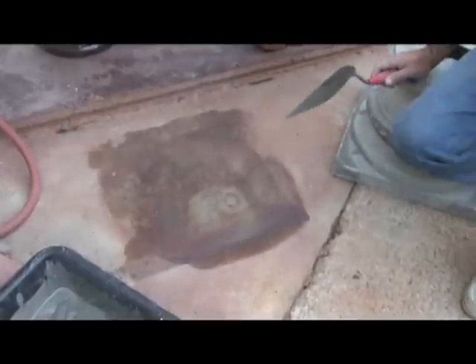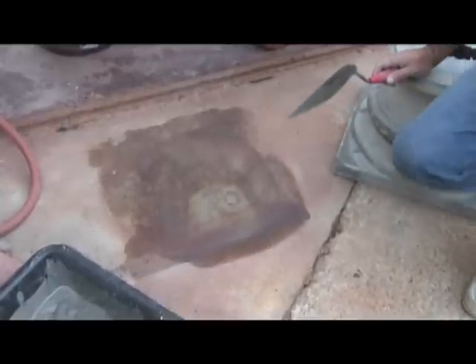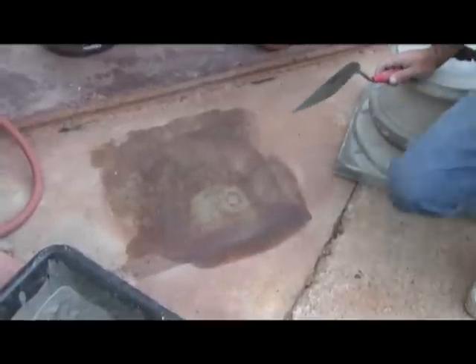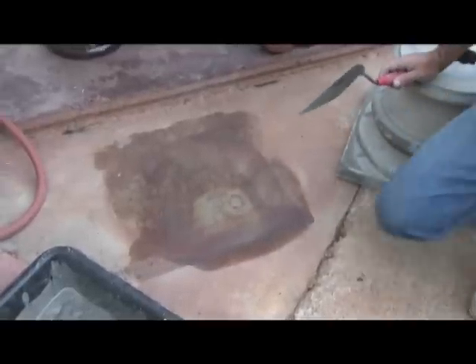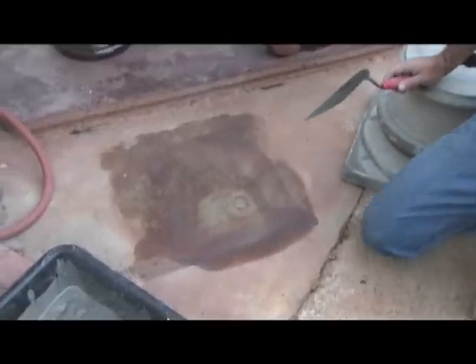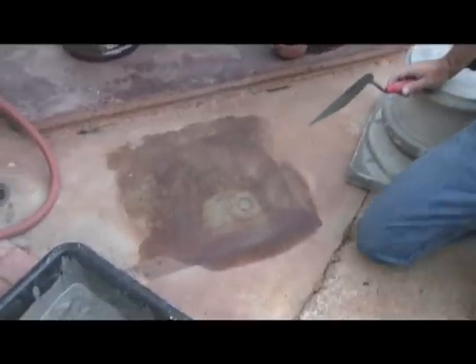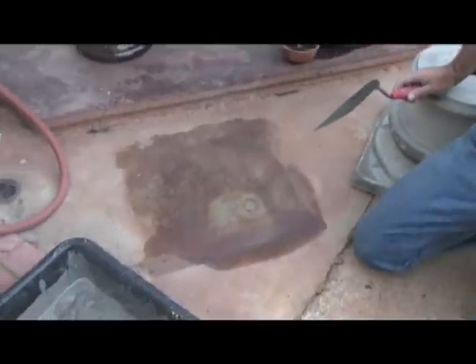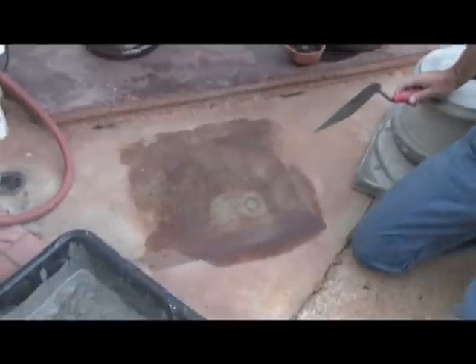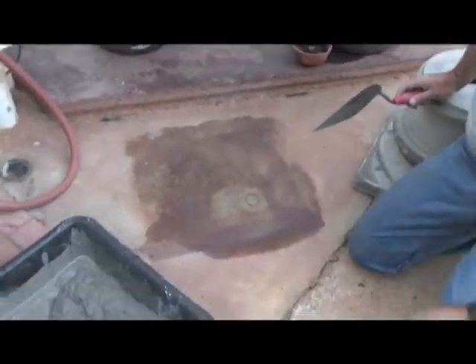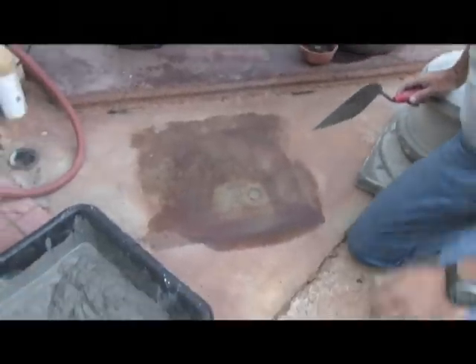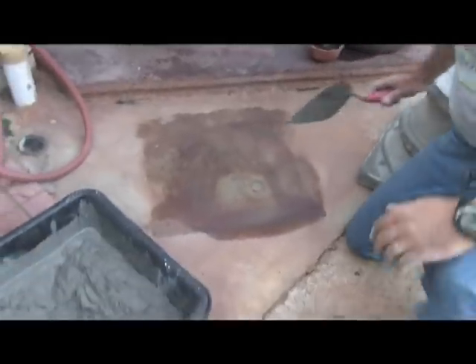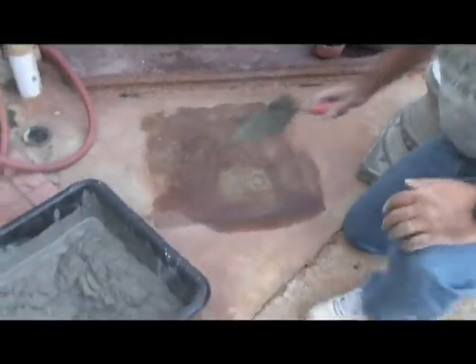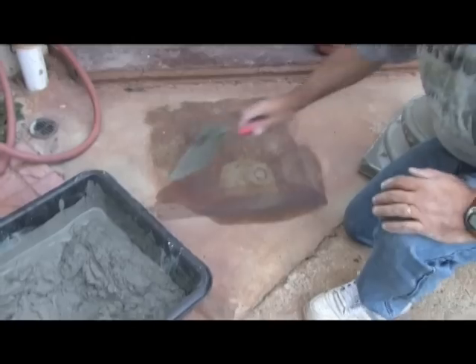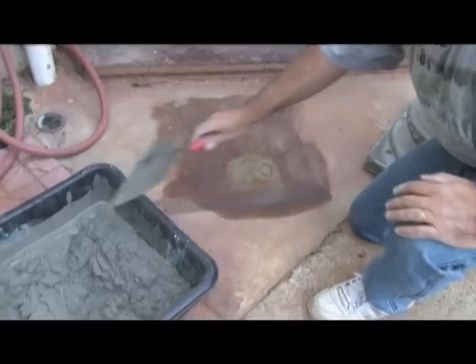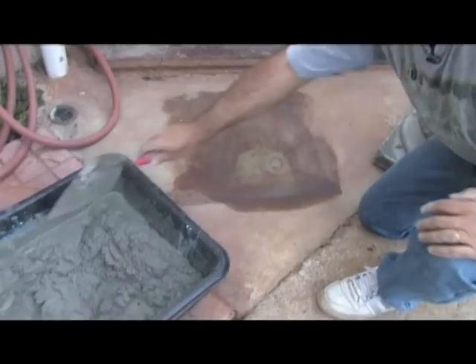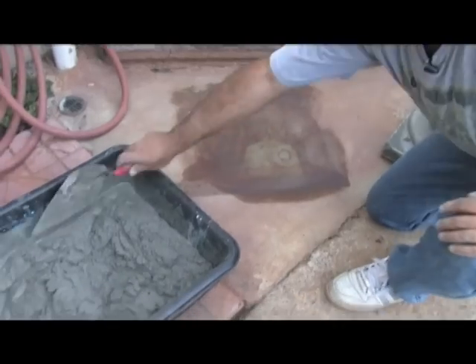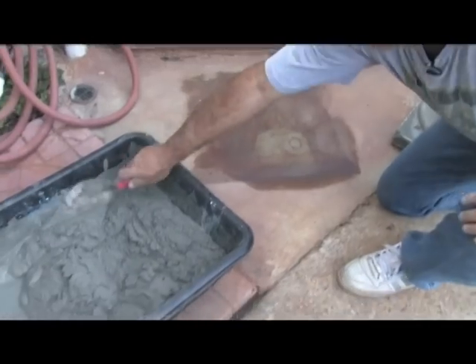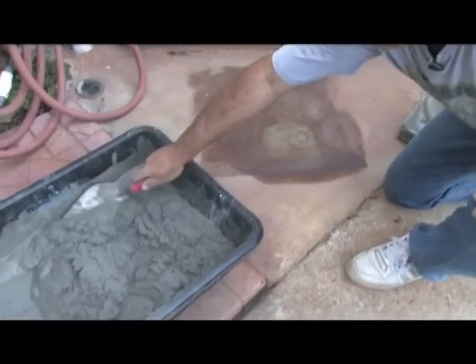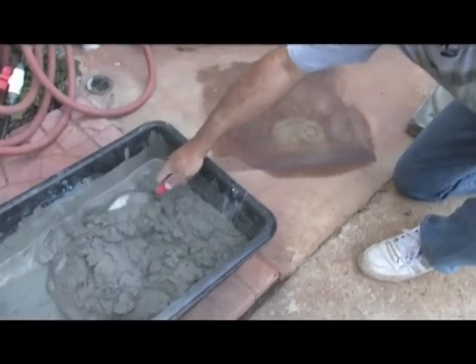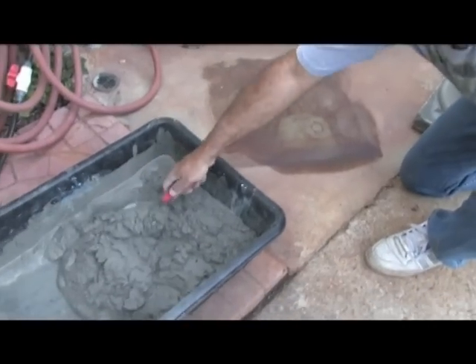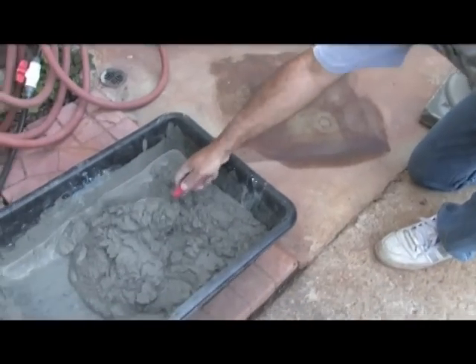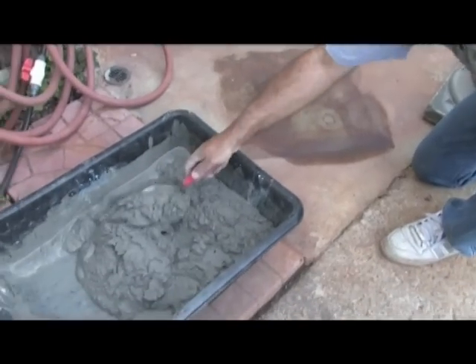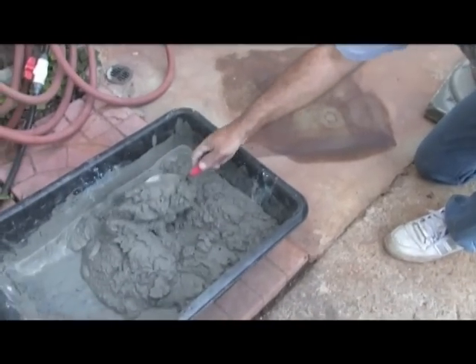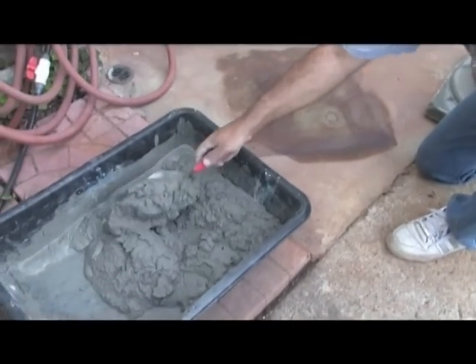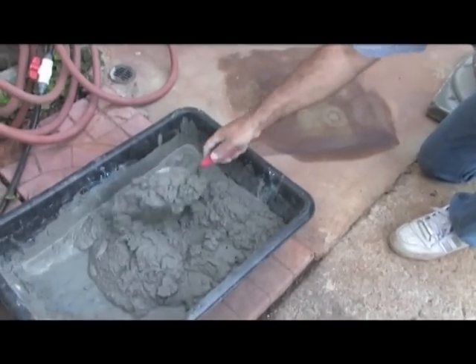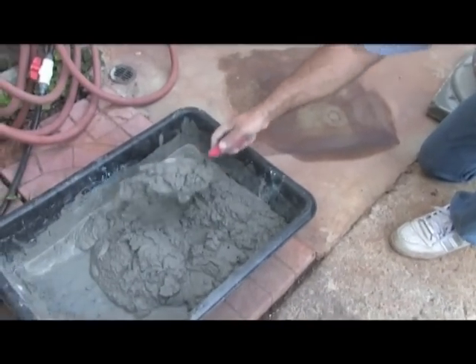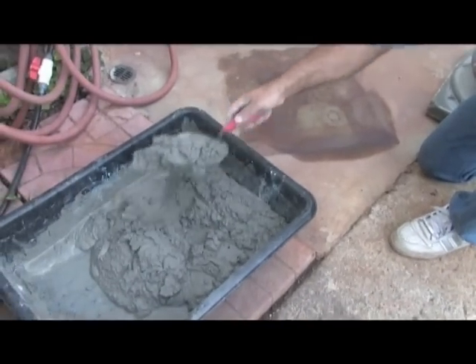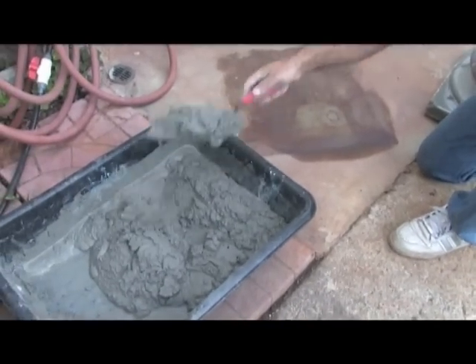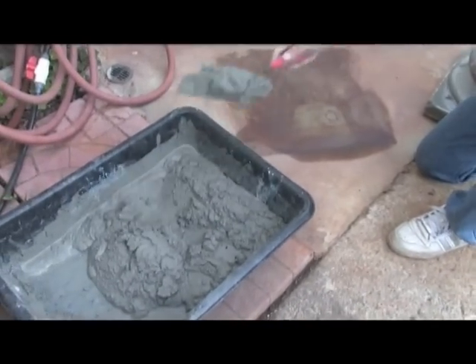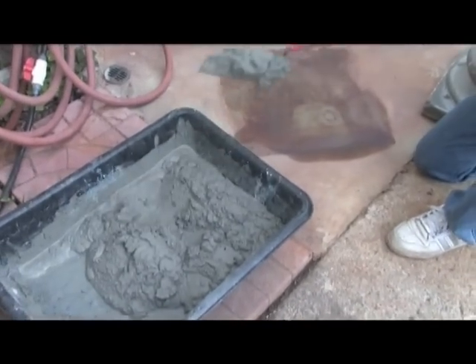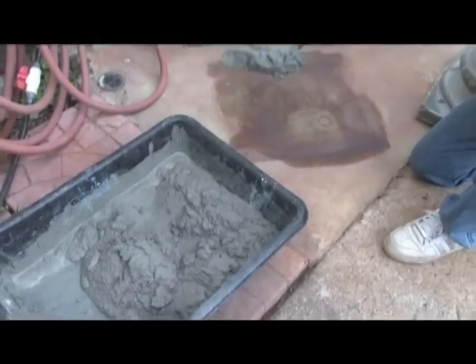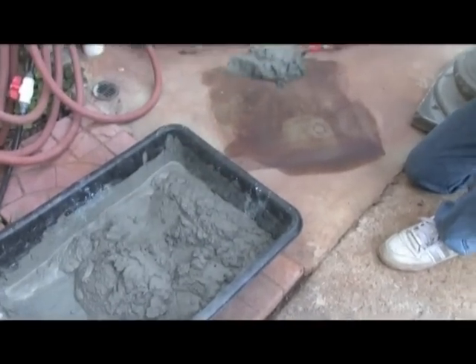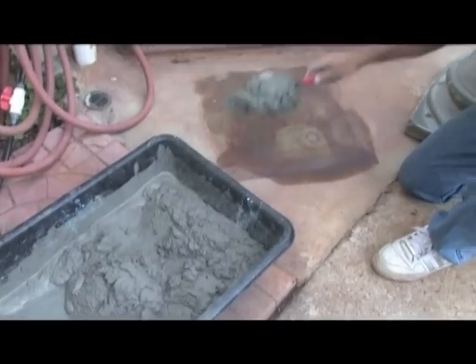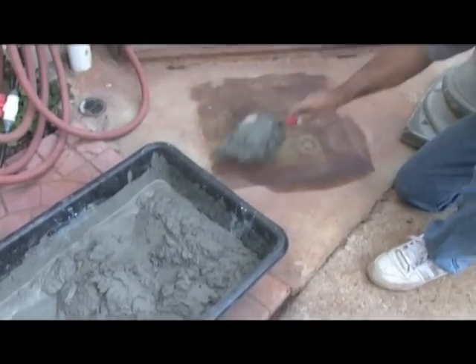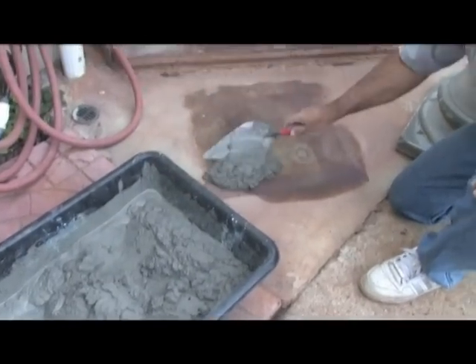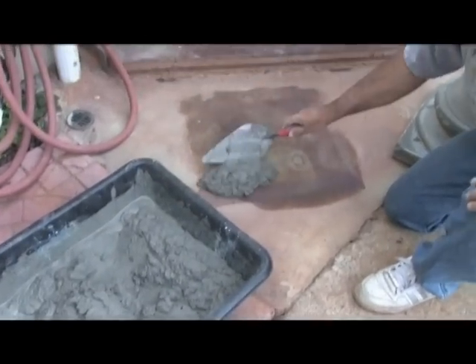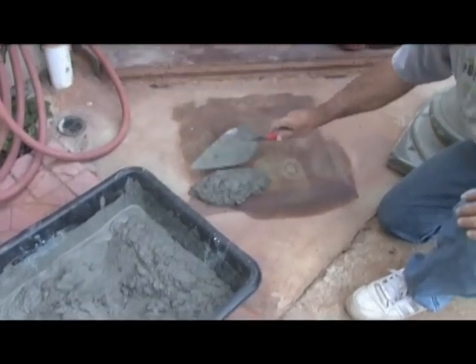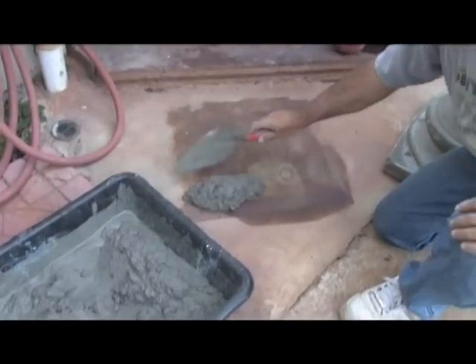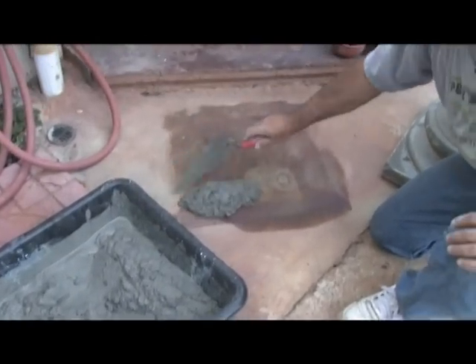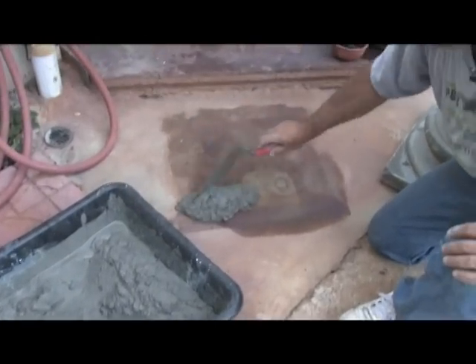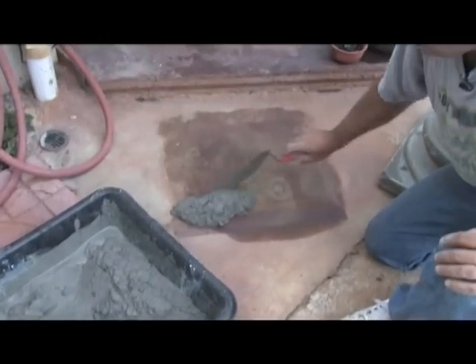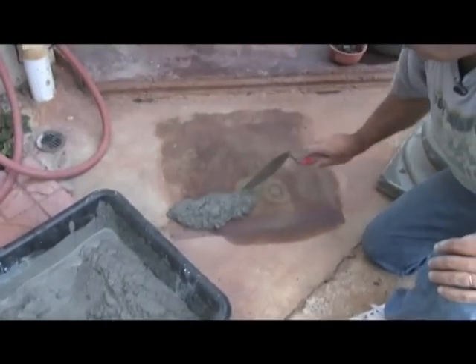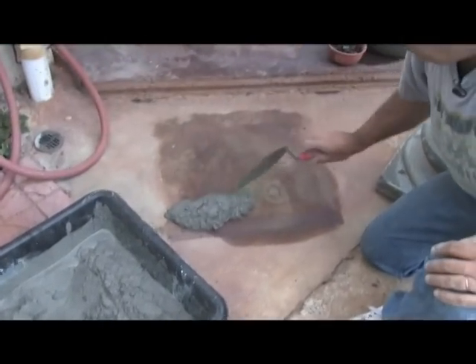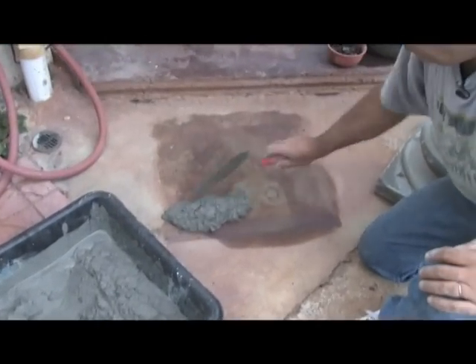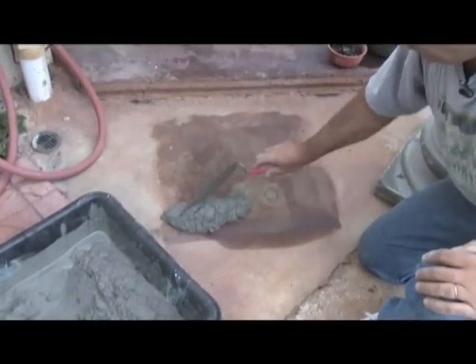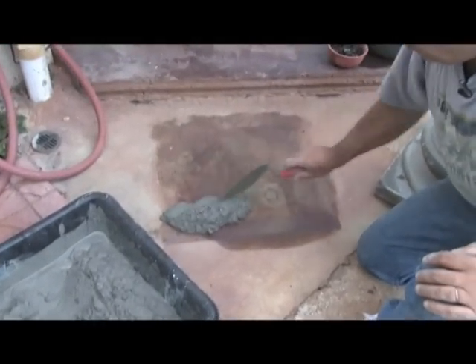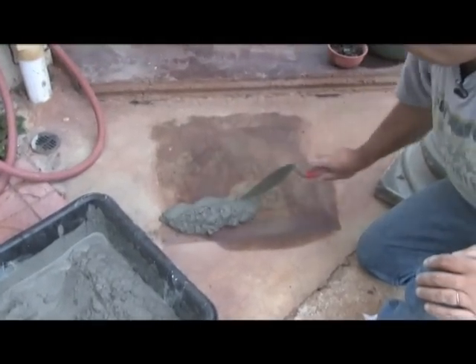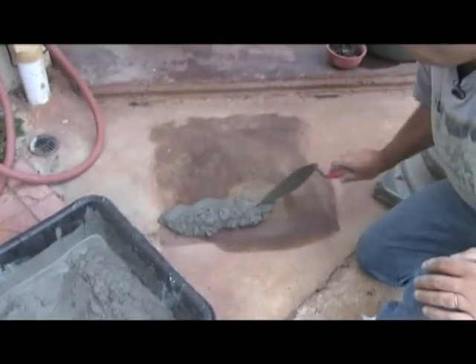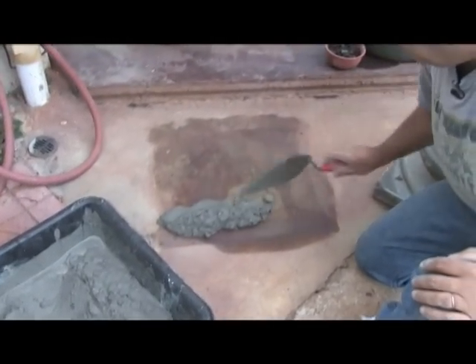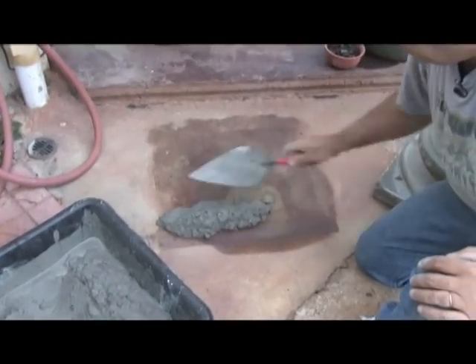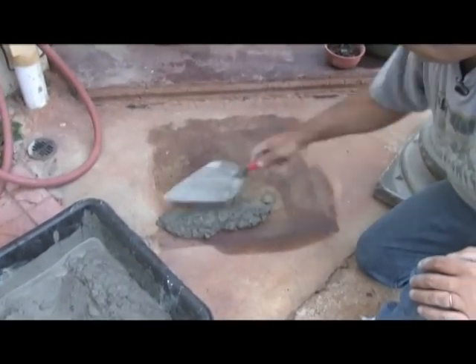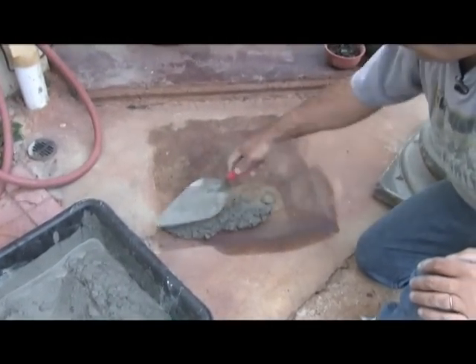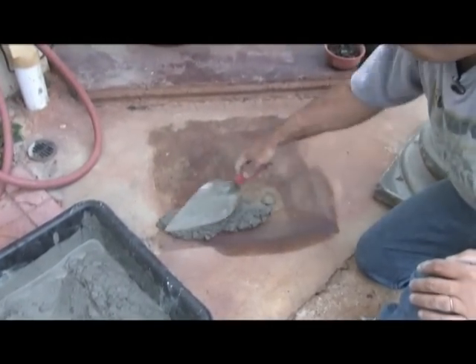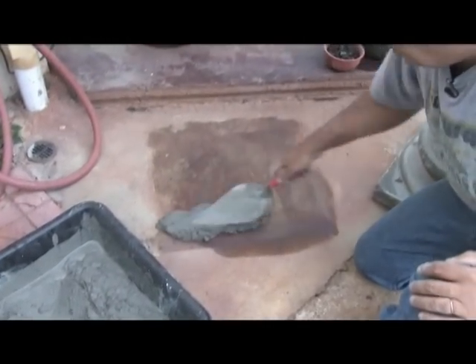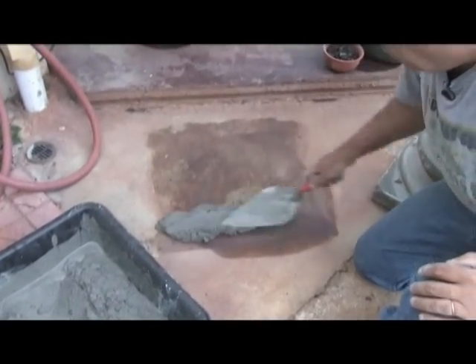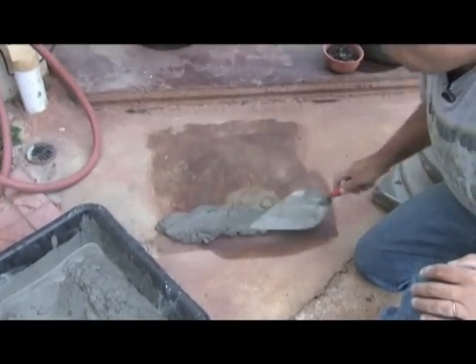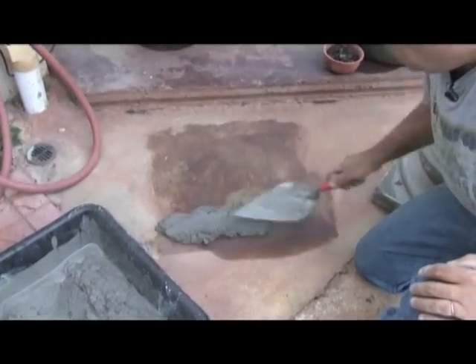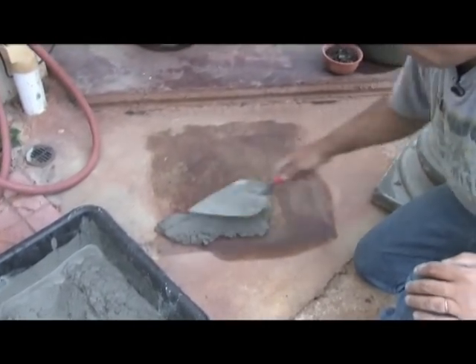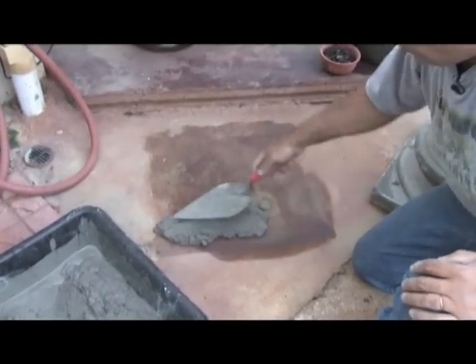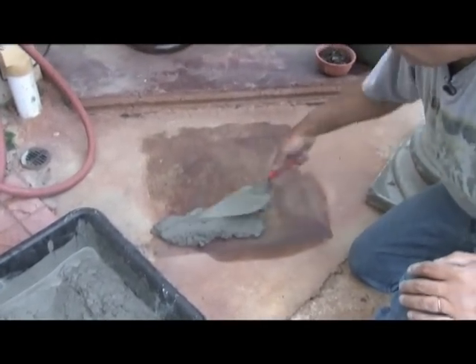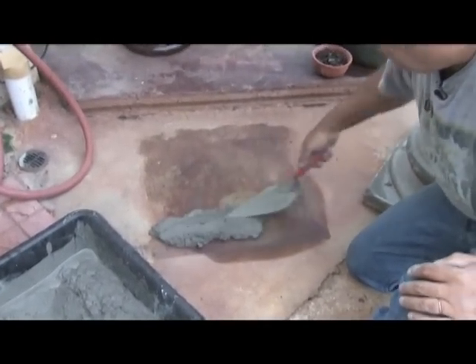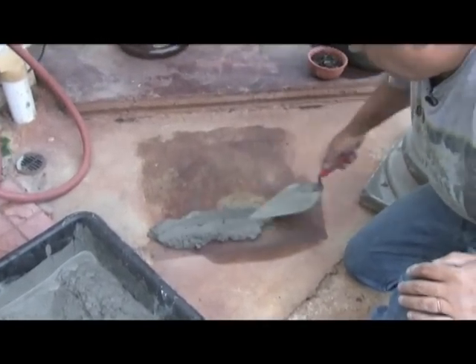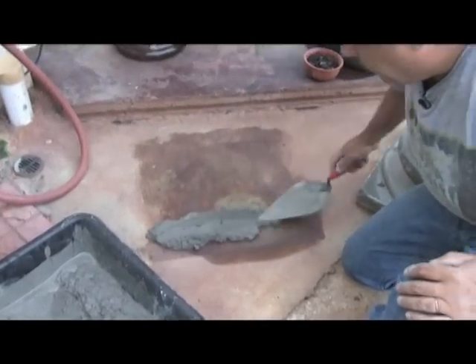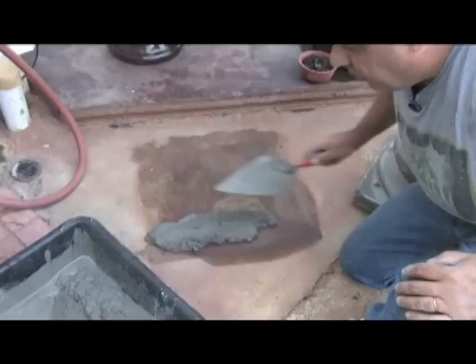So we're going to go ahead, take some mortar and kind of spread it. It's going to ooze out a little bit.